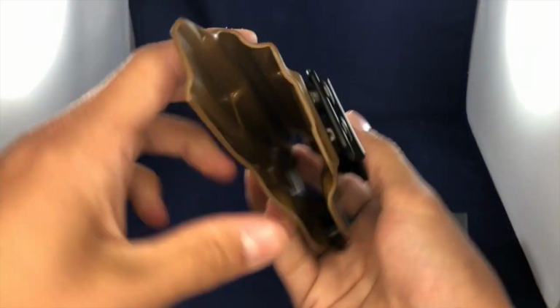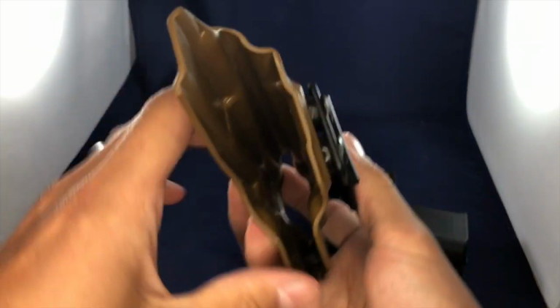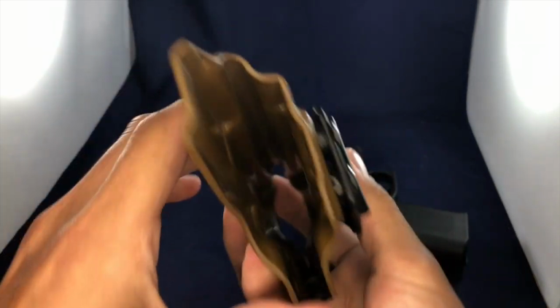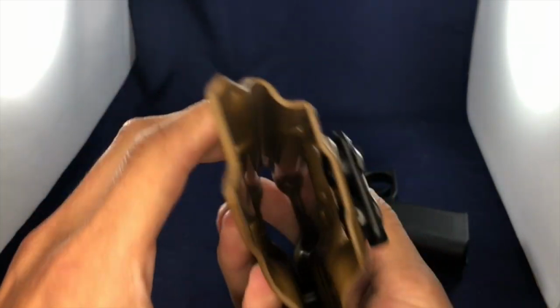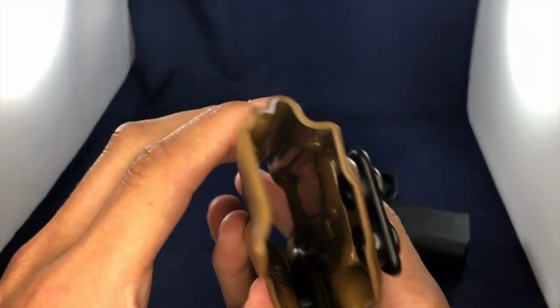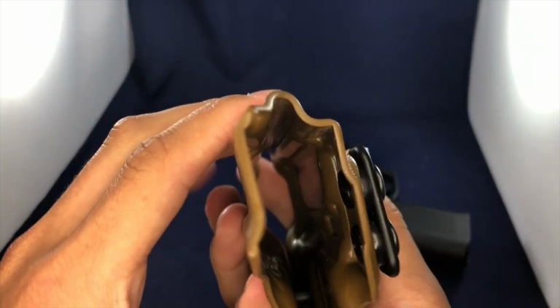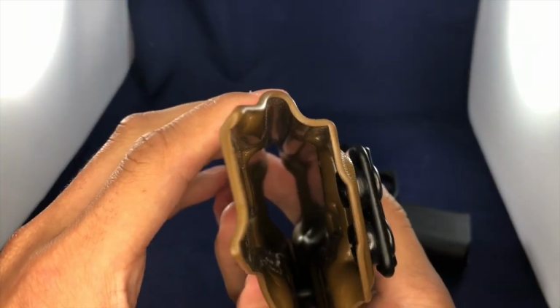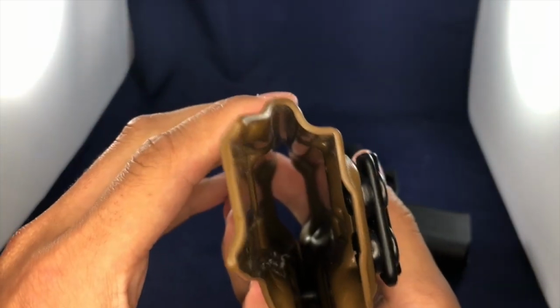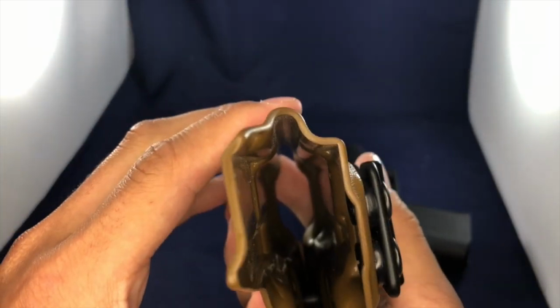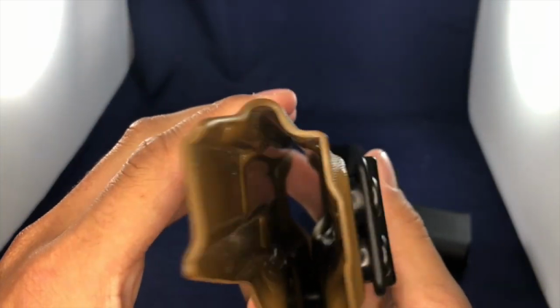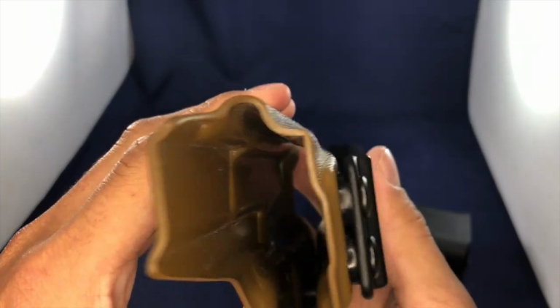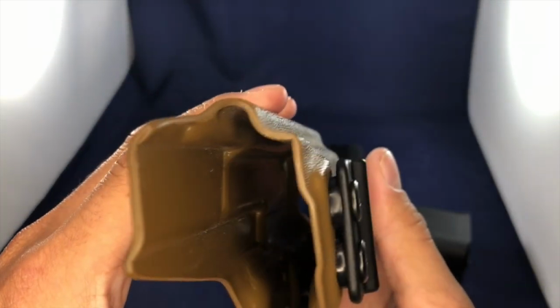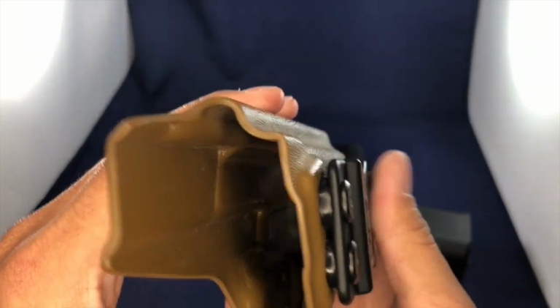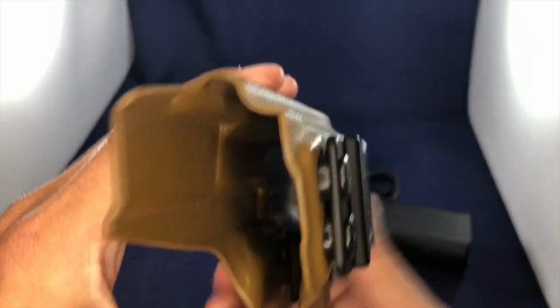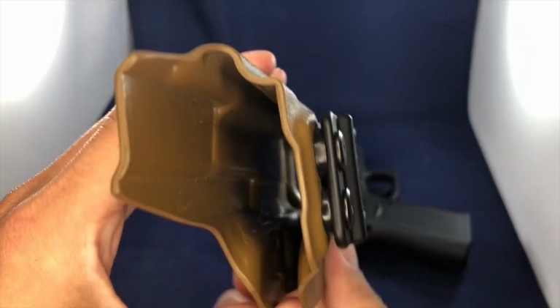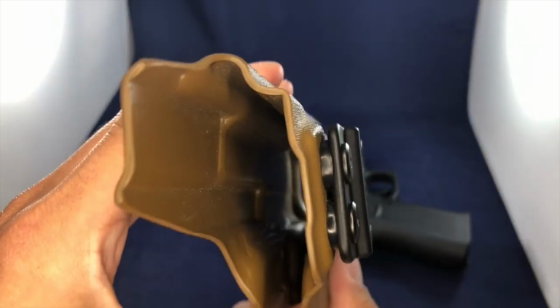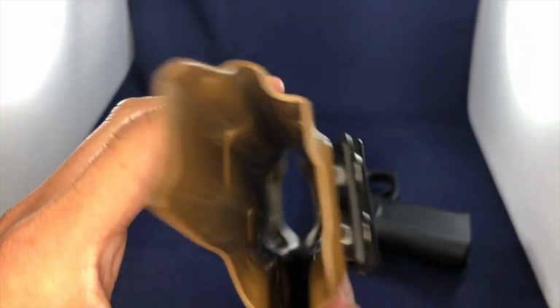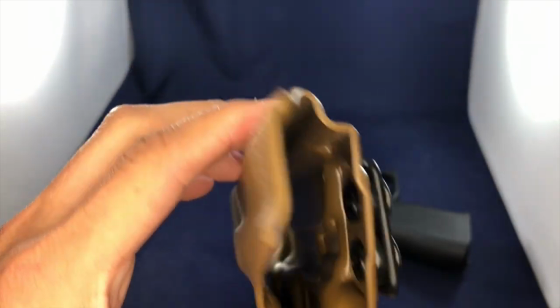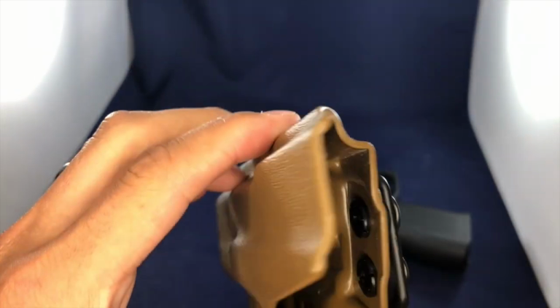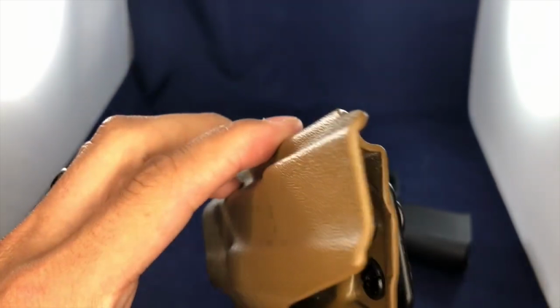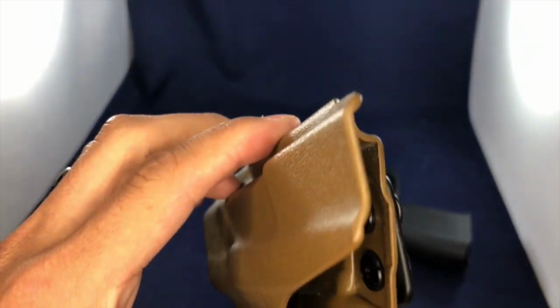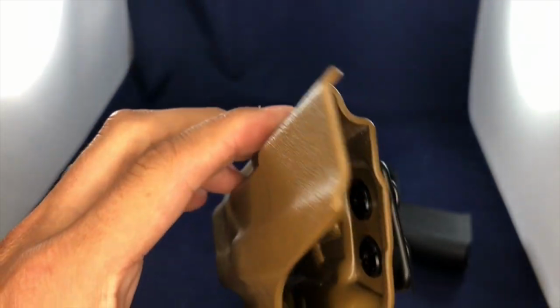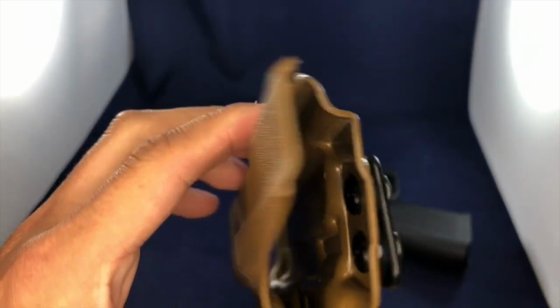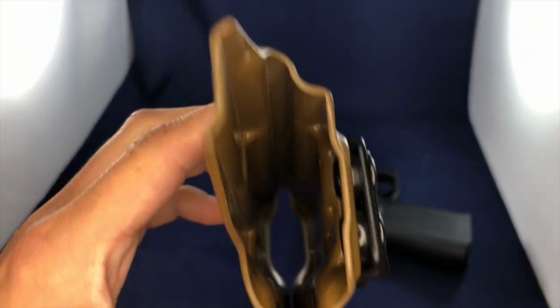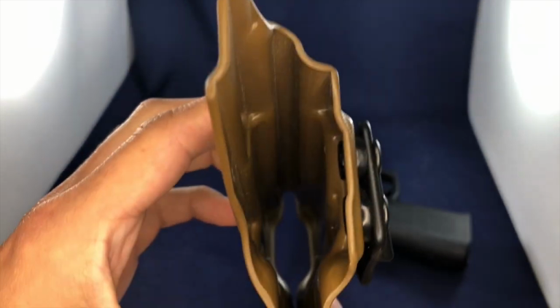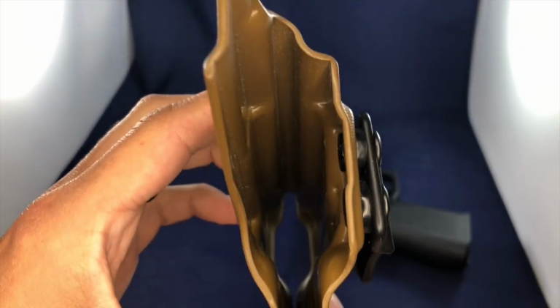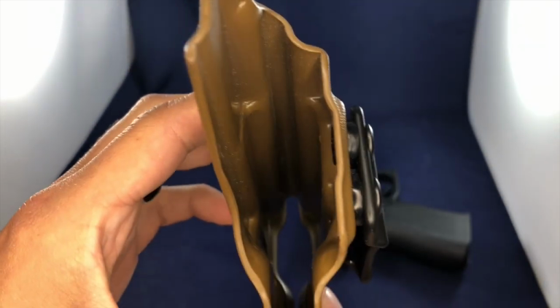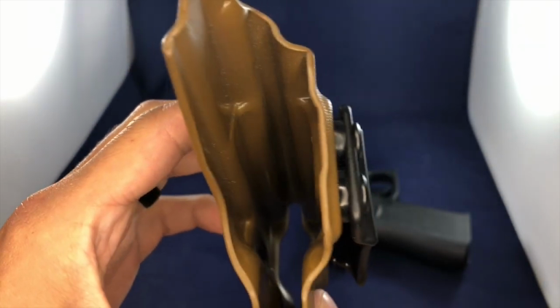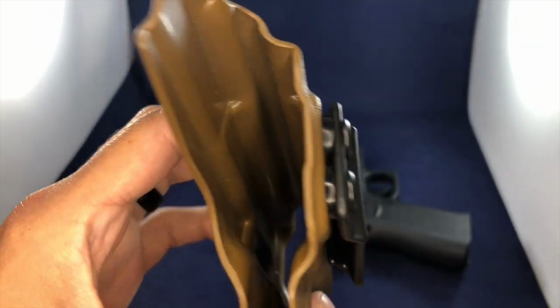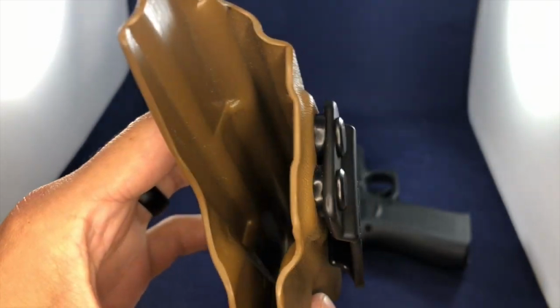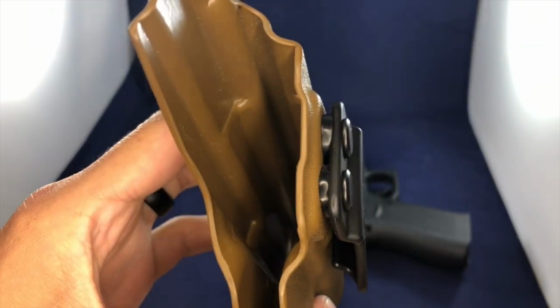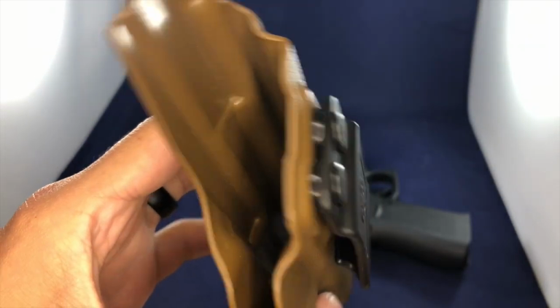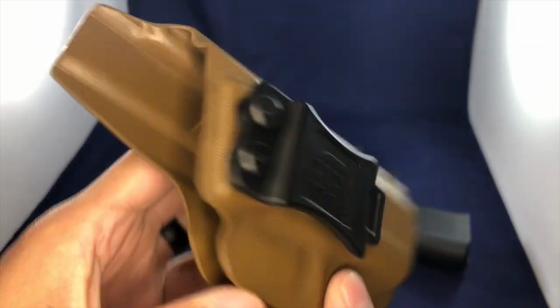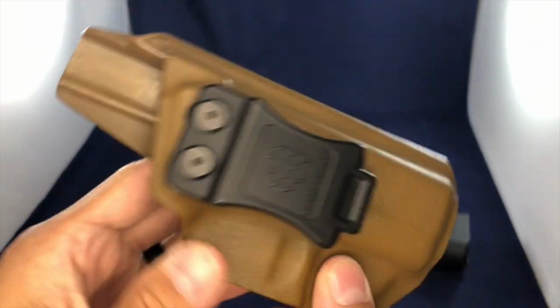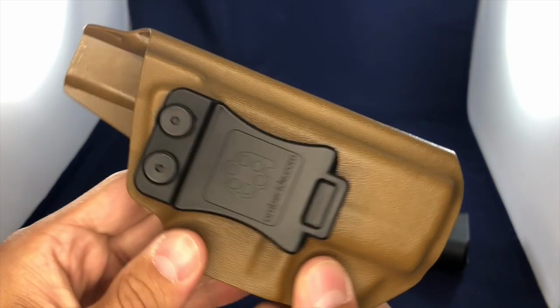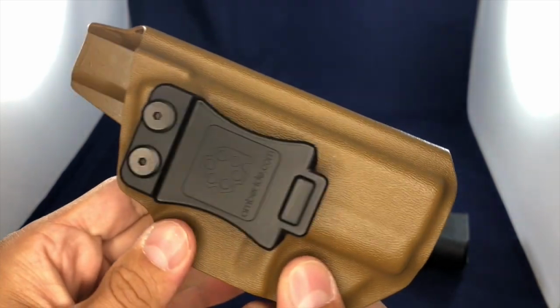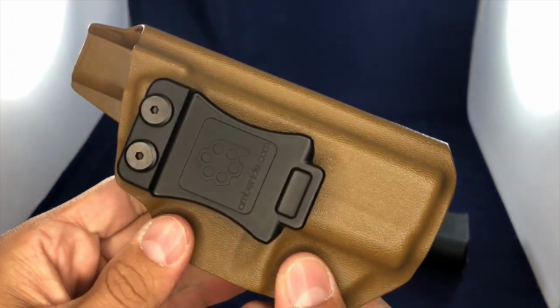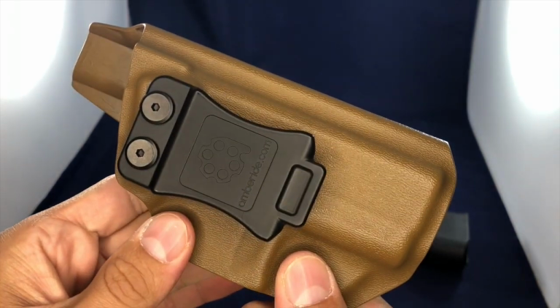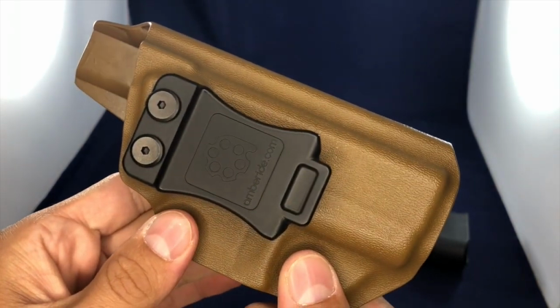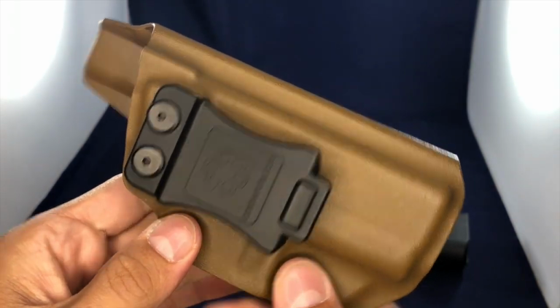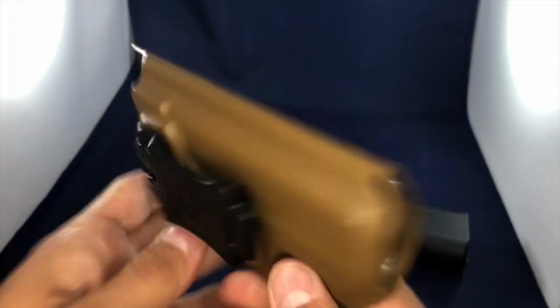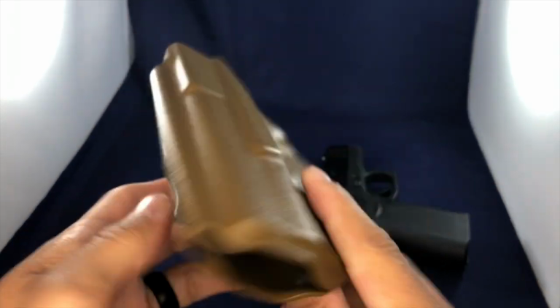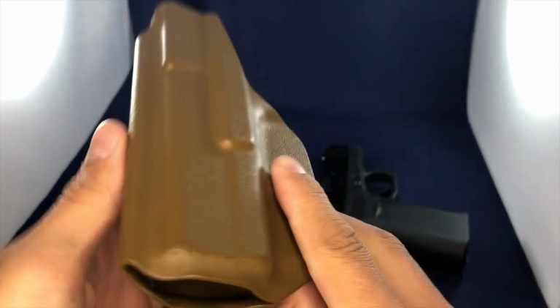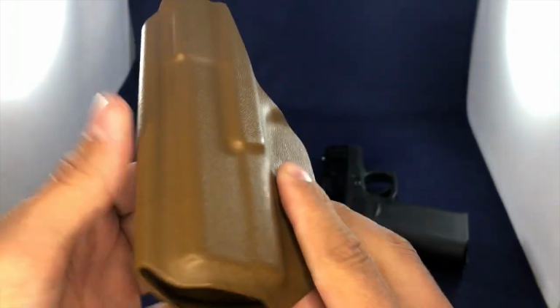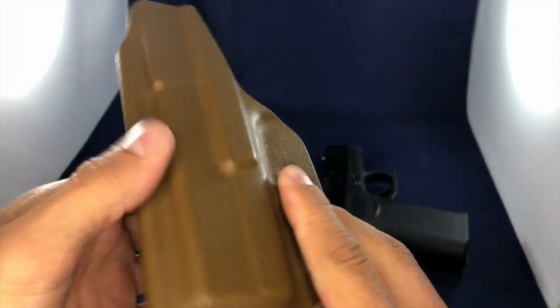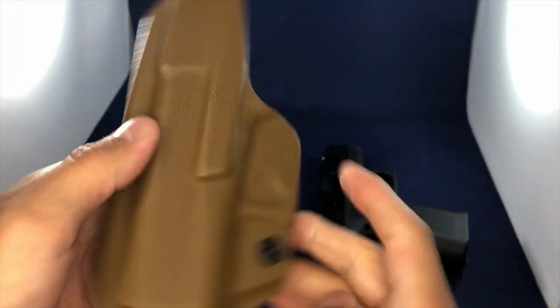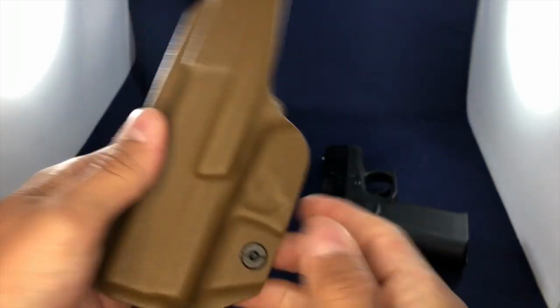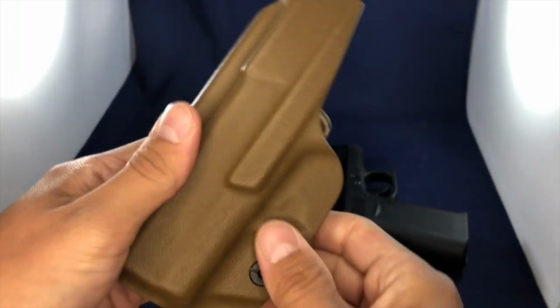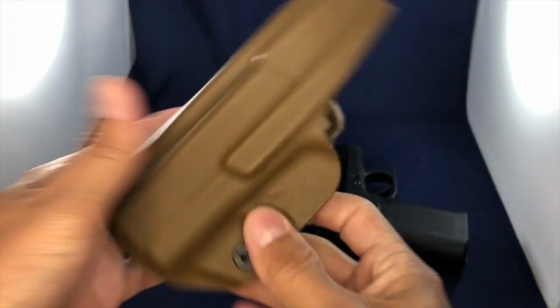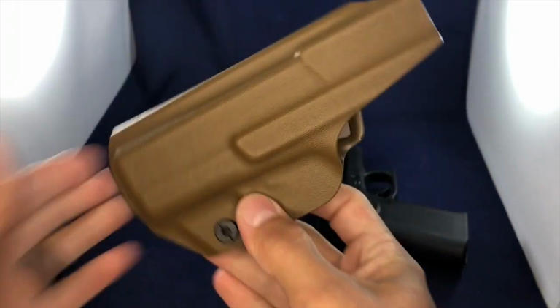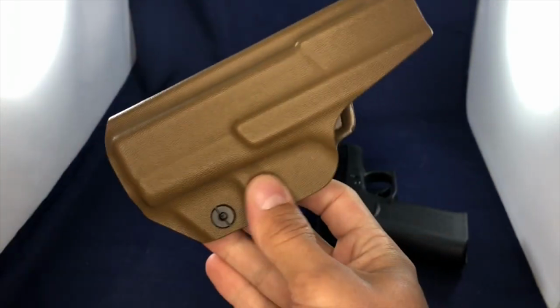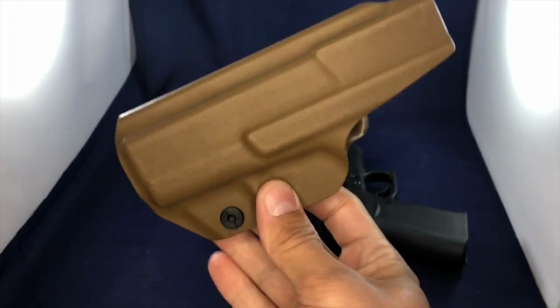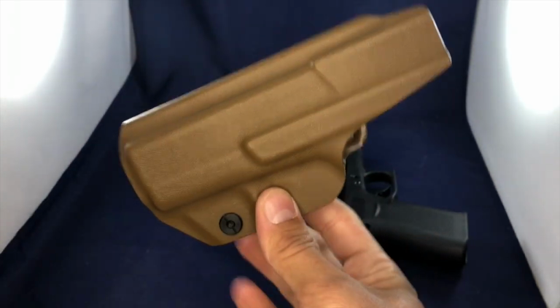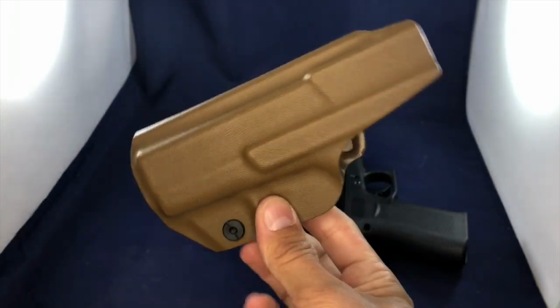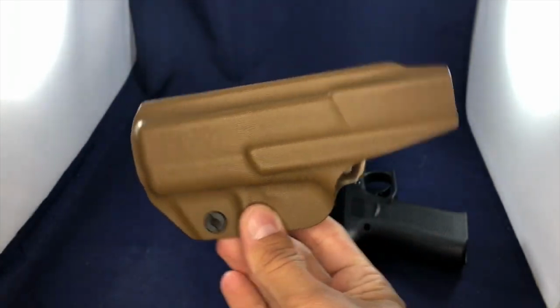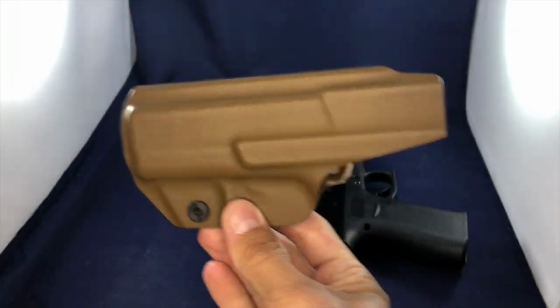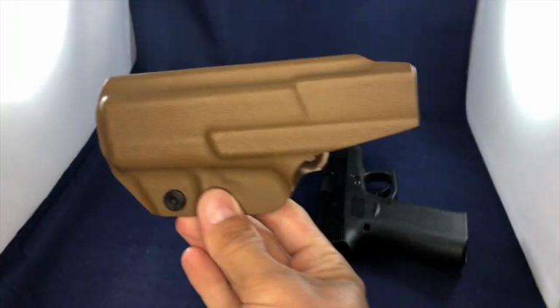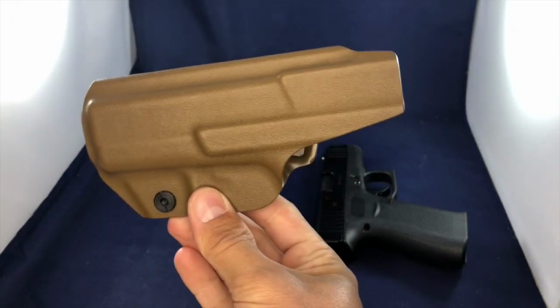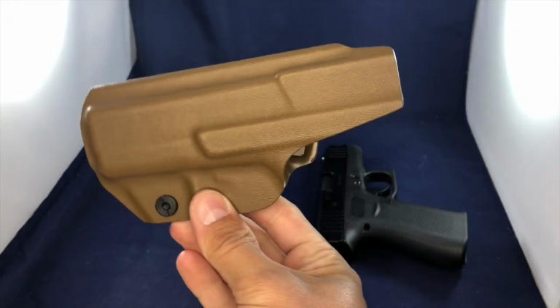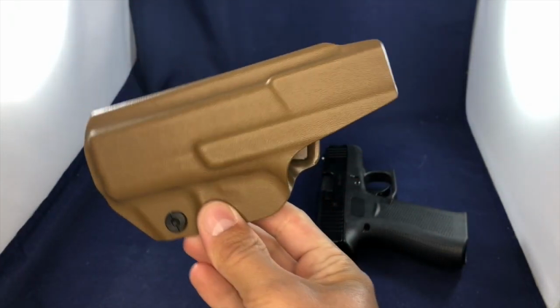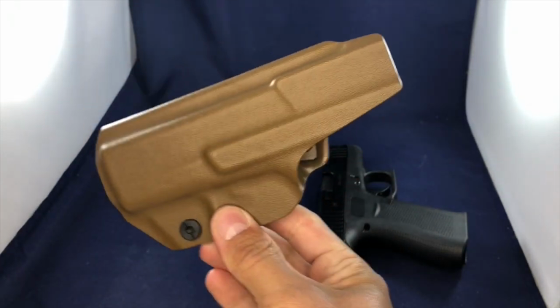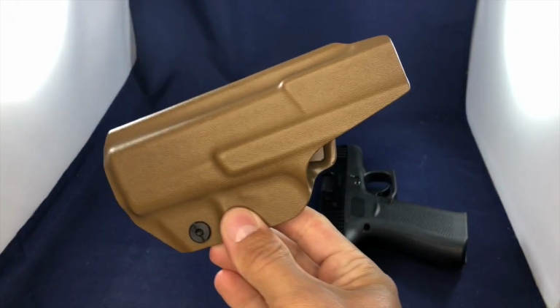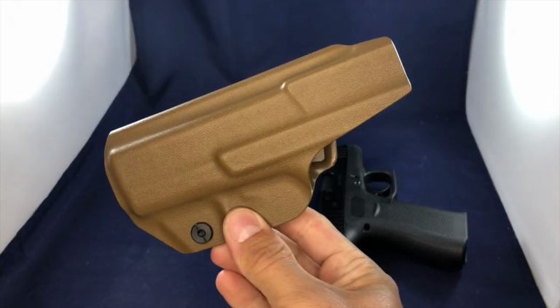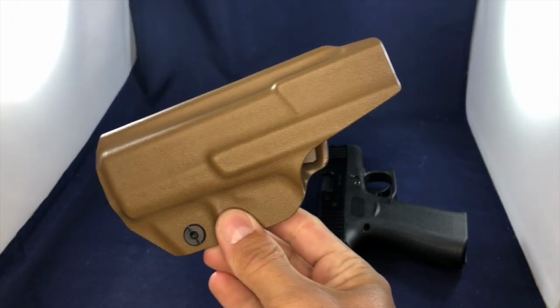I'll just kind of show you all around on the insides here — I don't know if you can see that very well. But overall I am super happy with this holster.